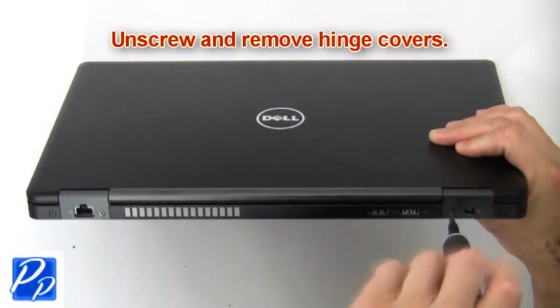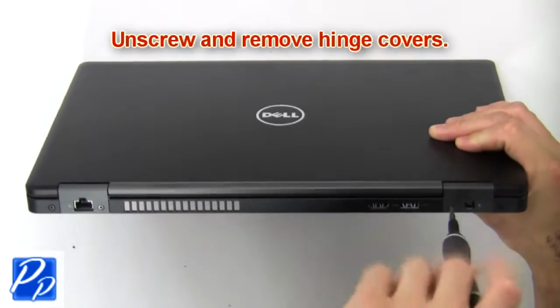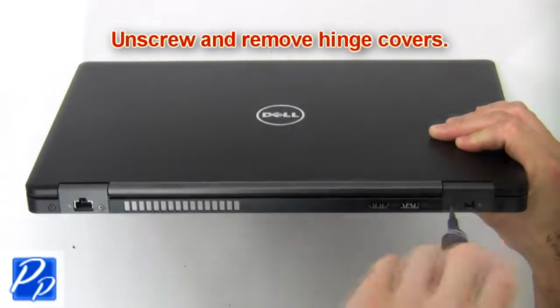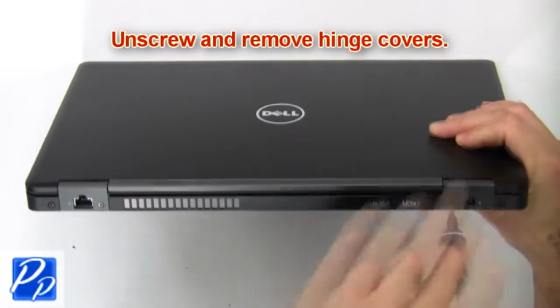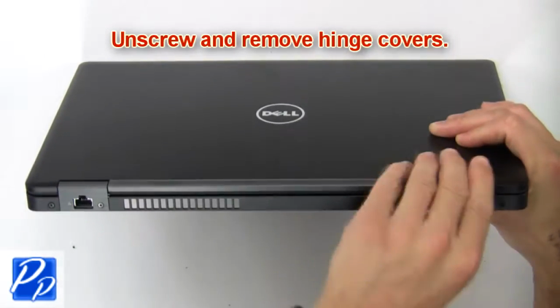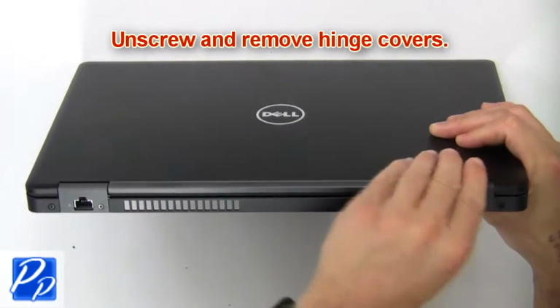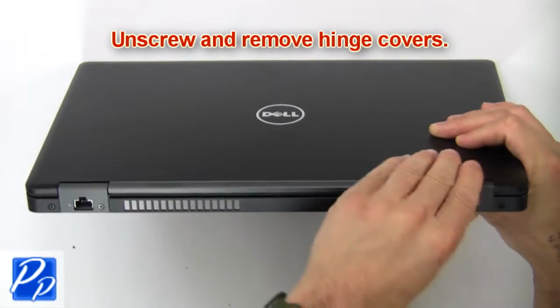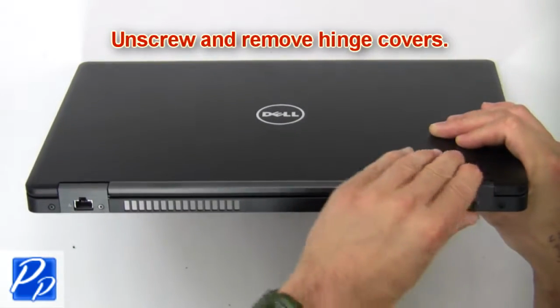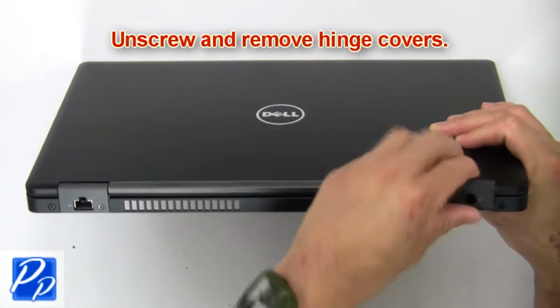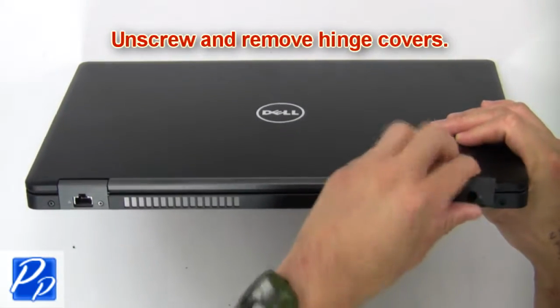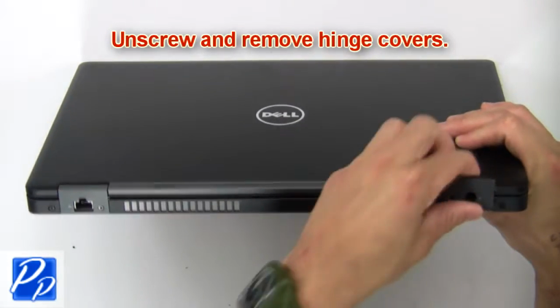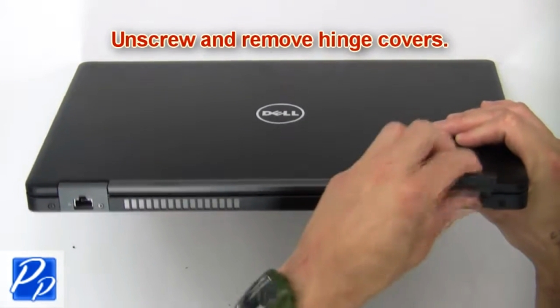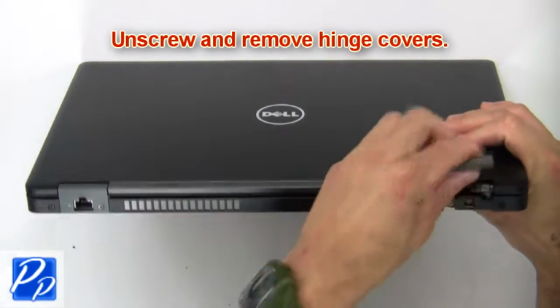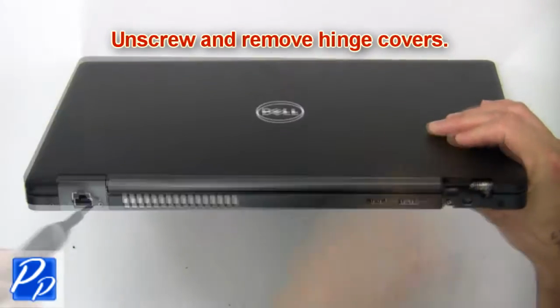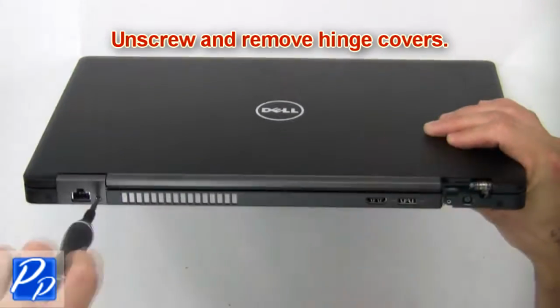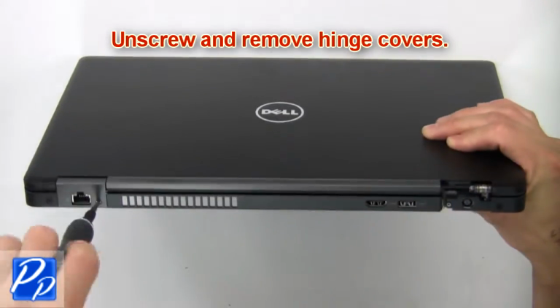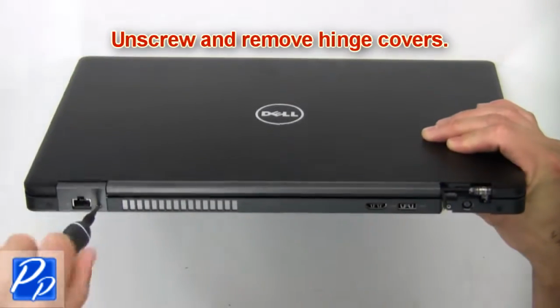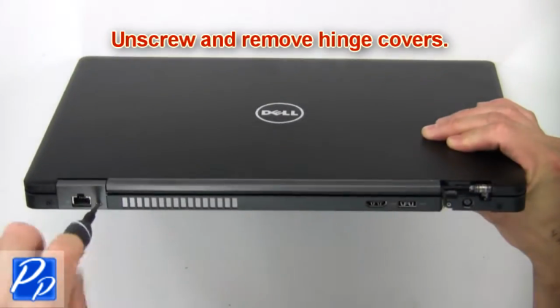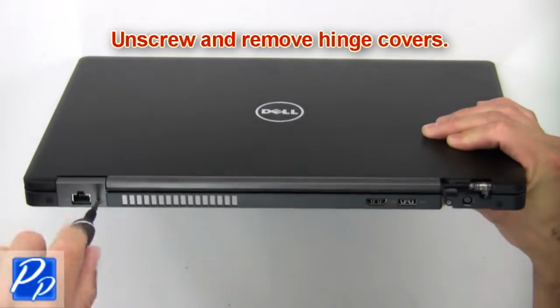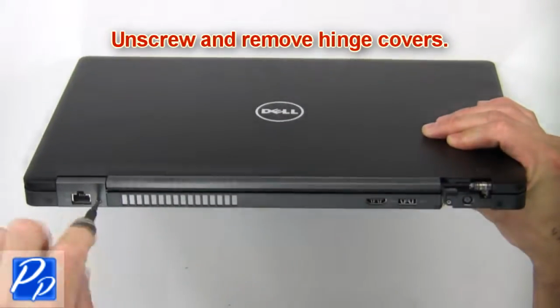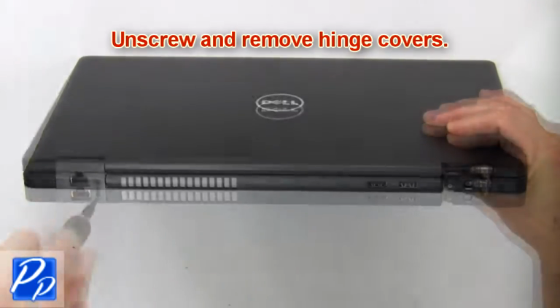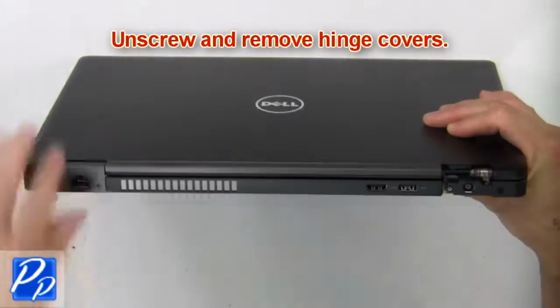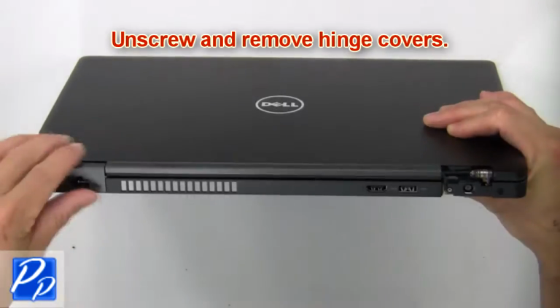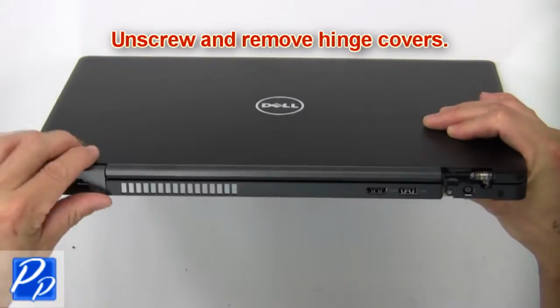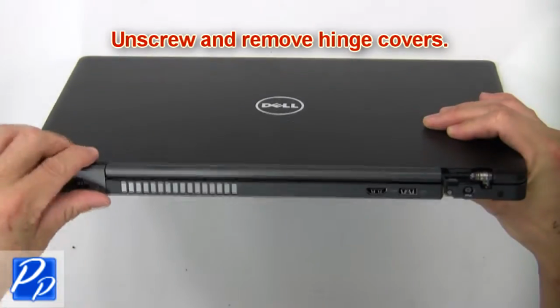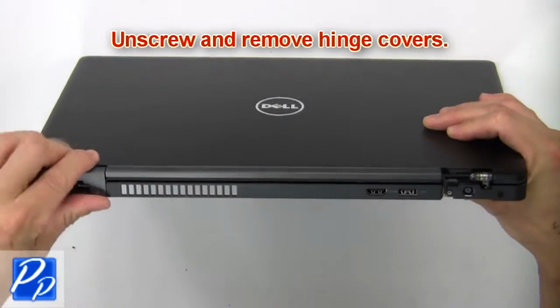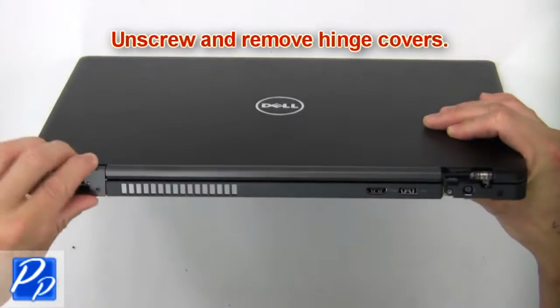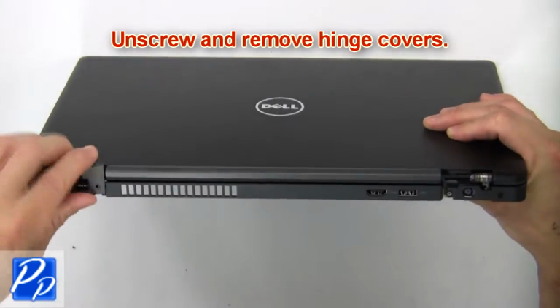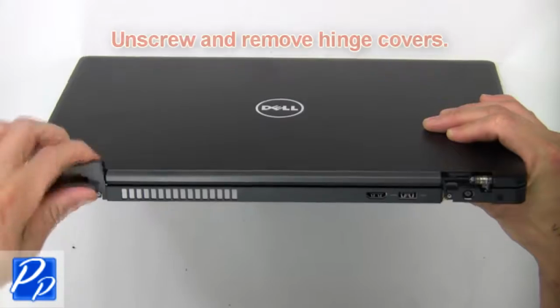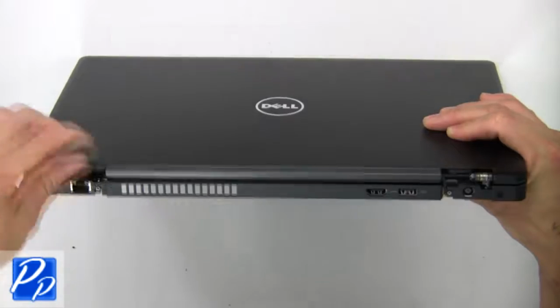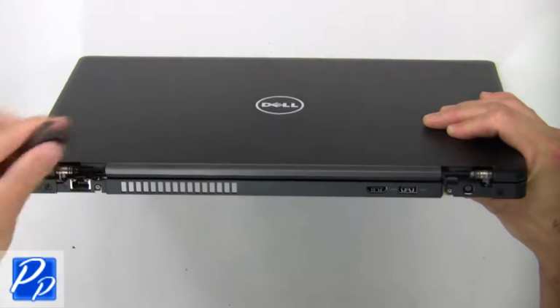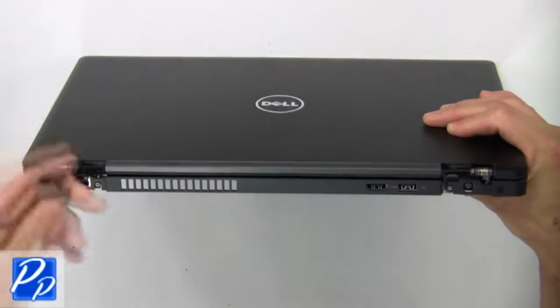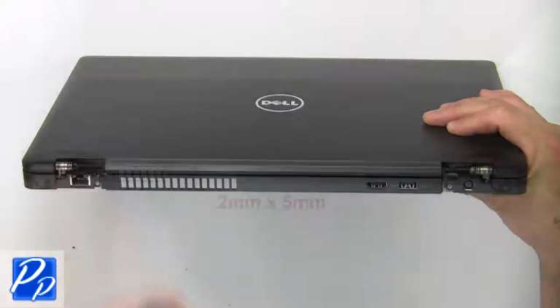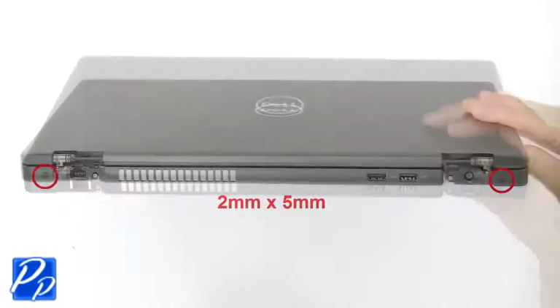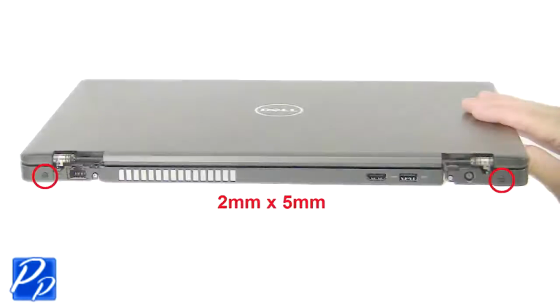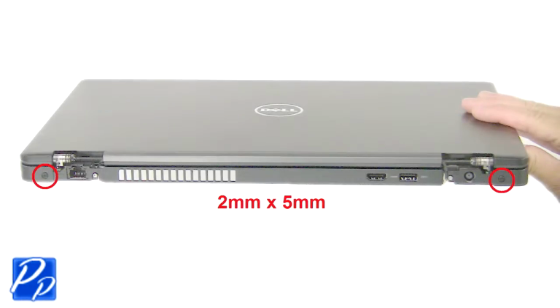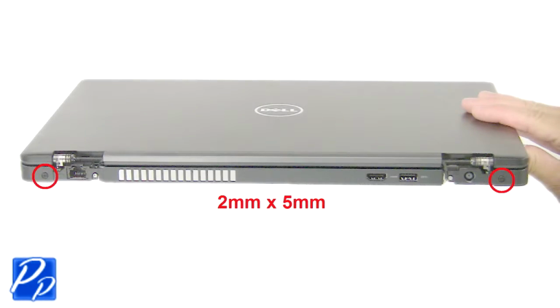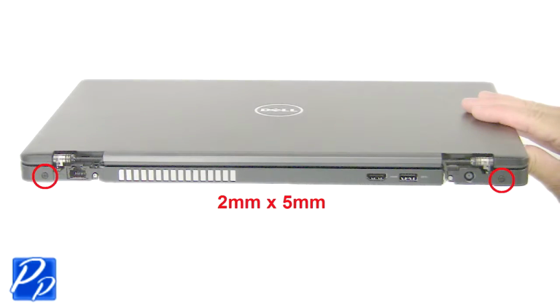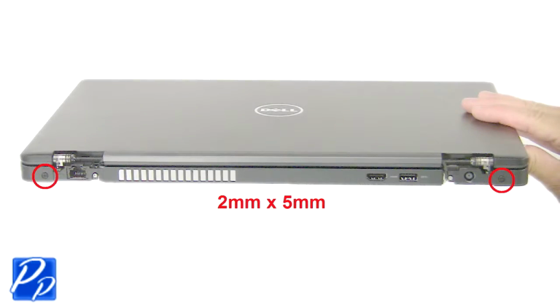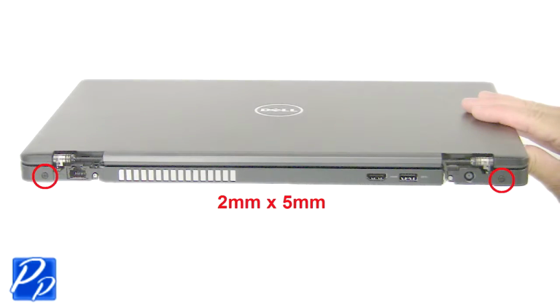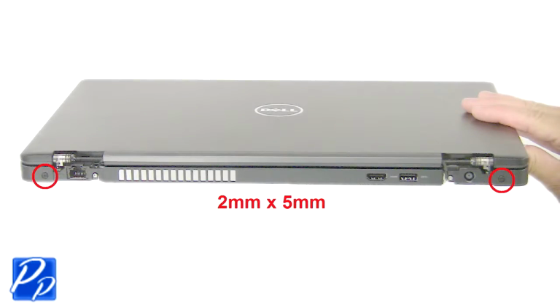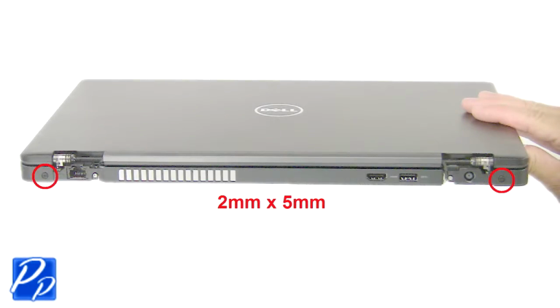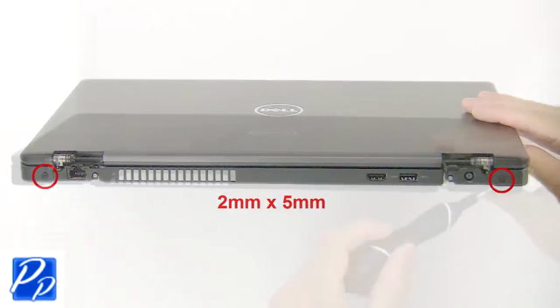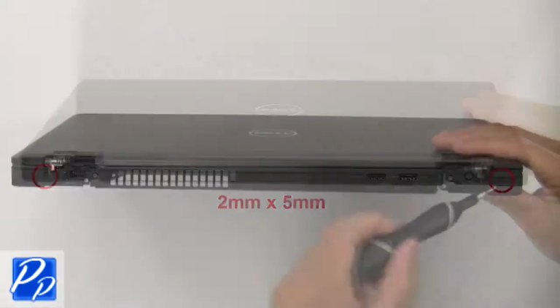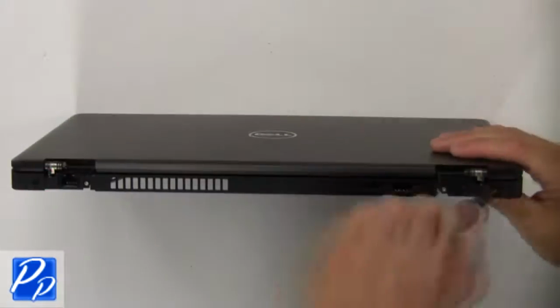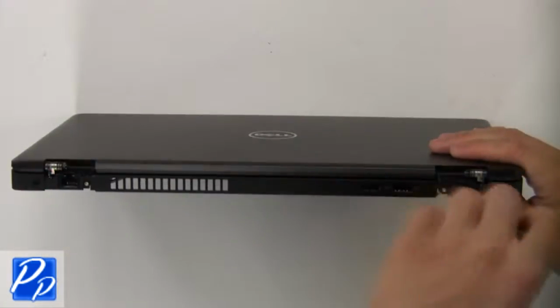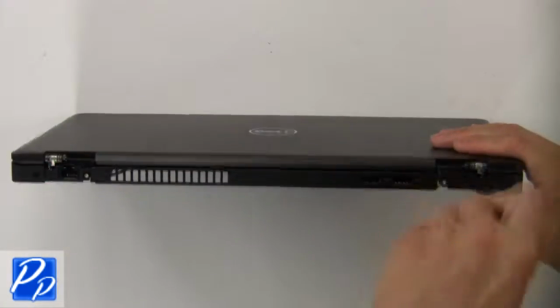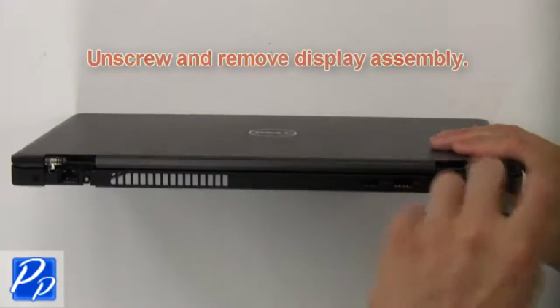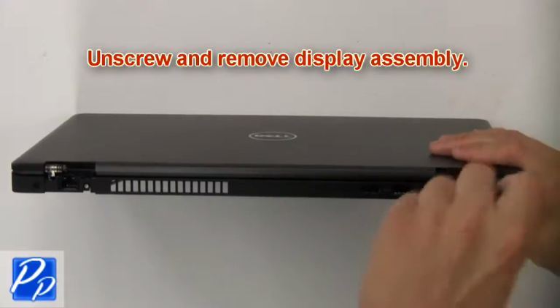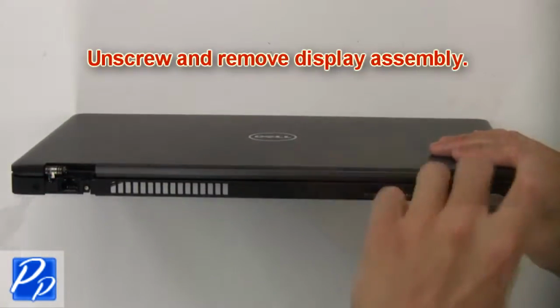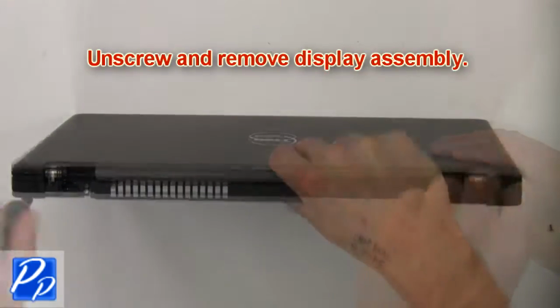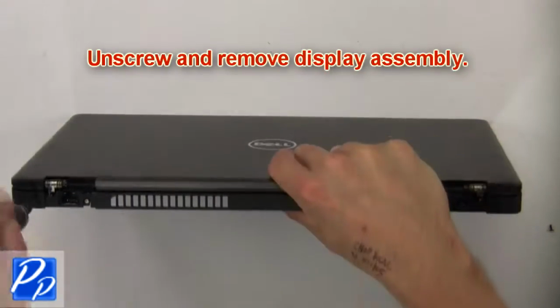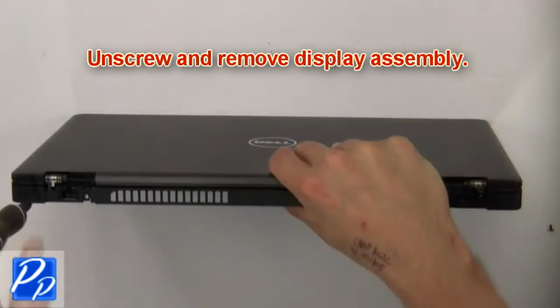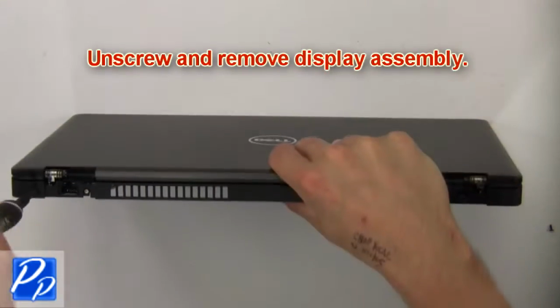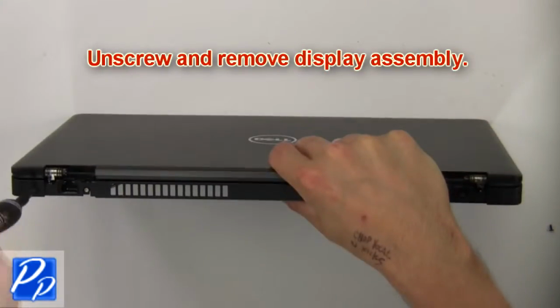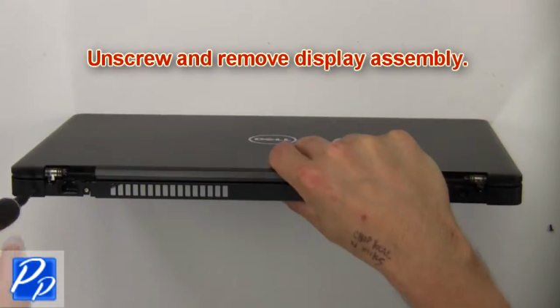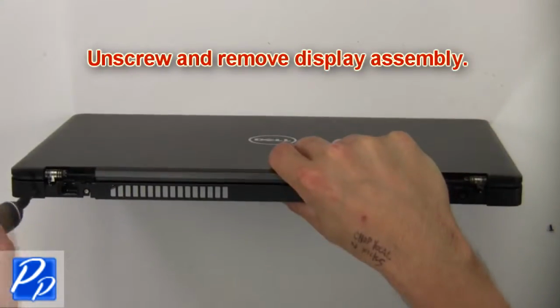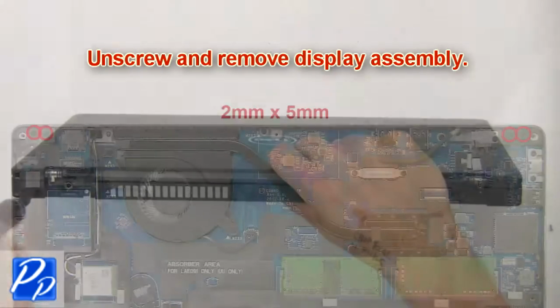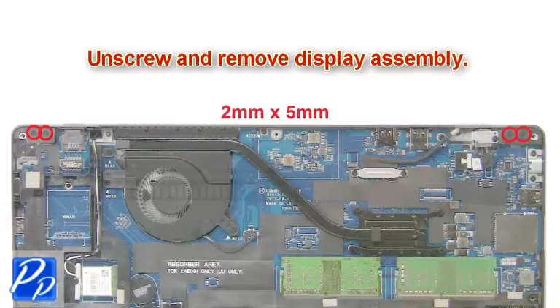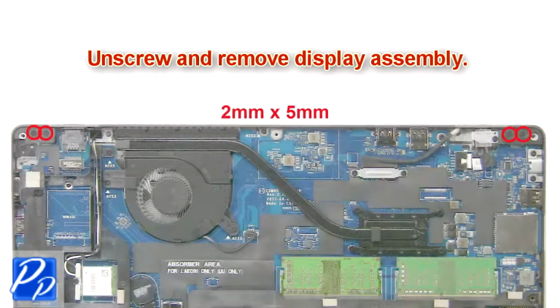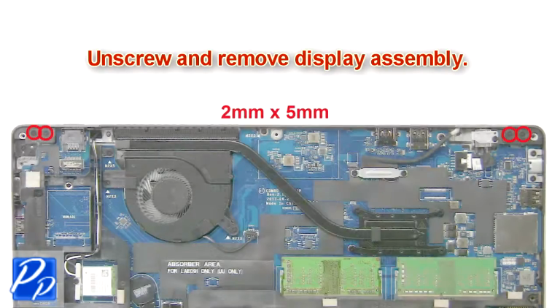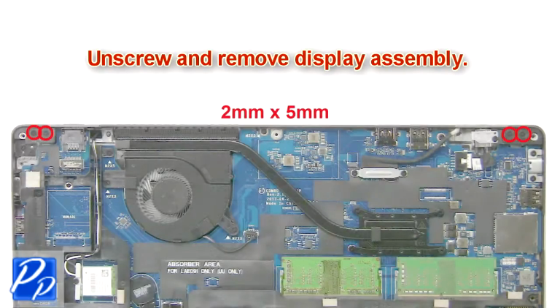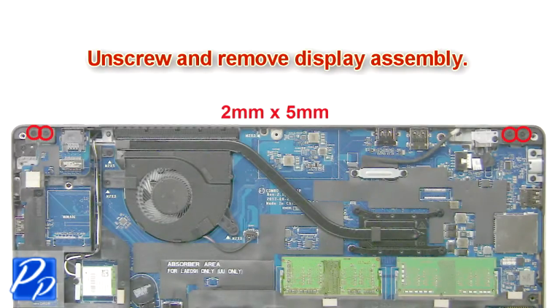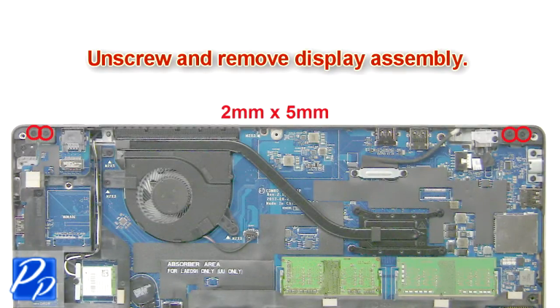Next, unscrew and remove the hinge covers. Now unscrew and remove the display assembly.